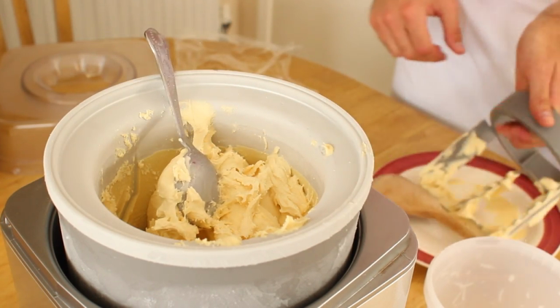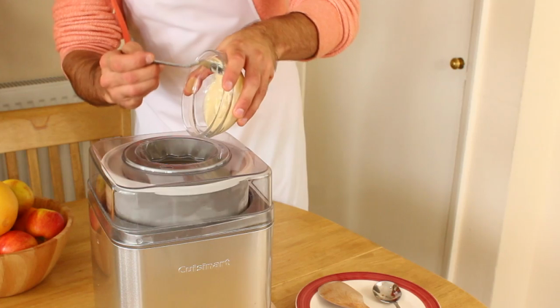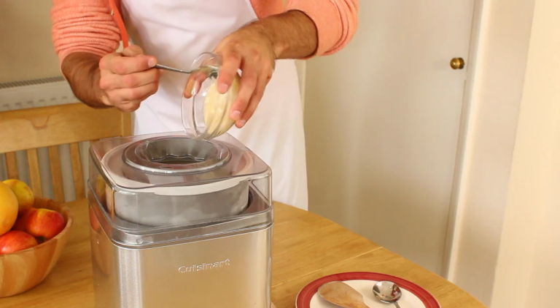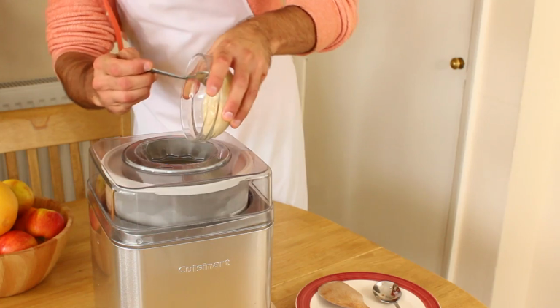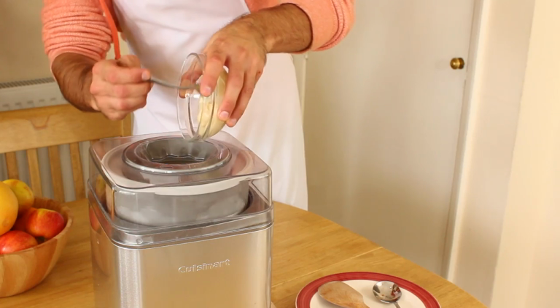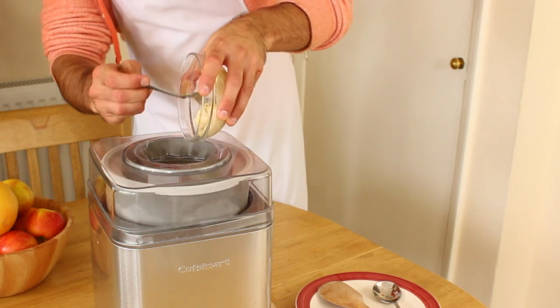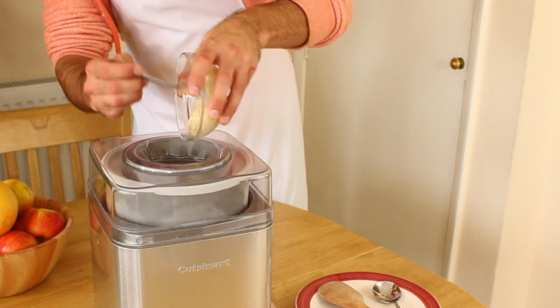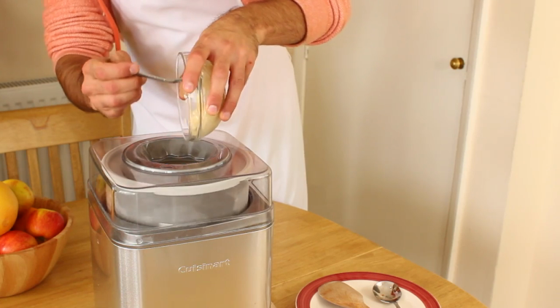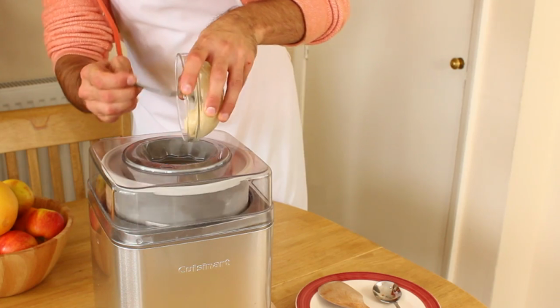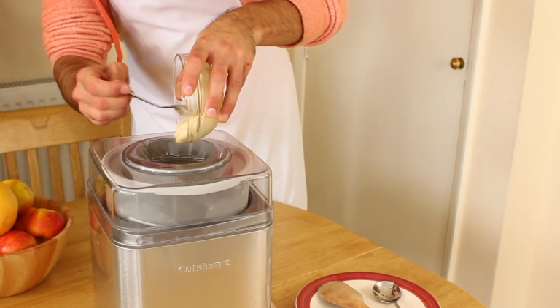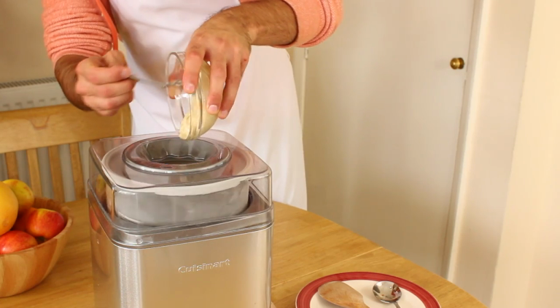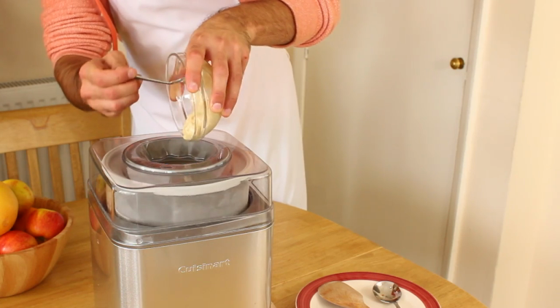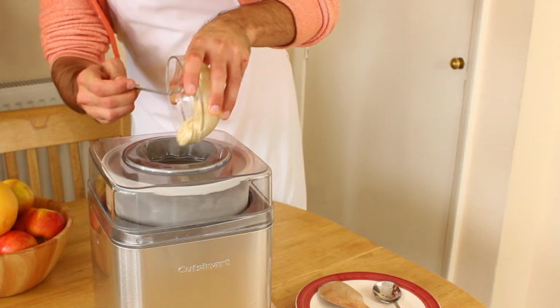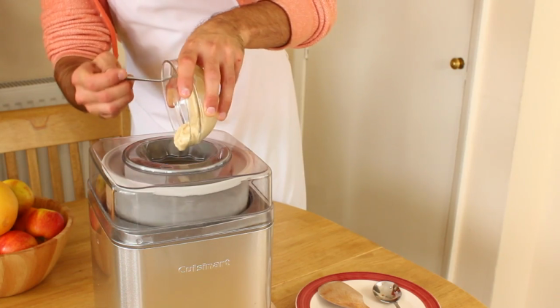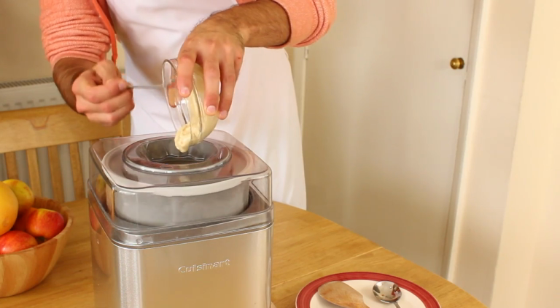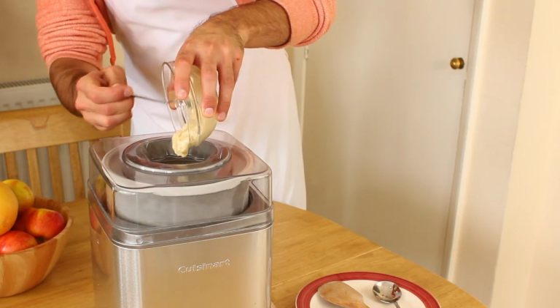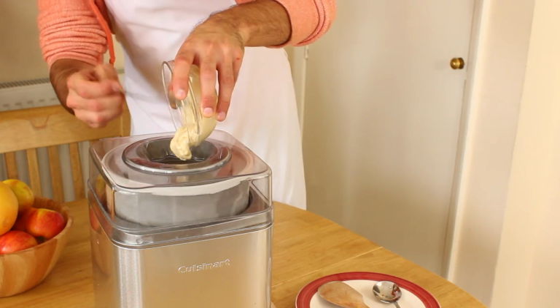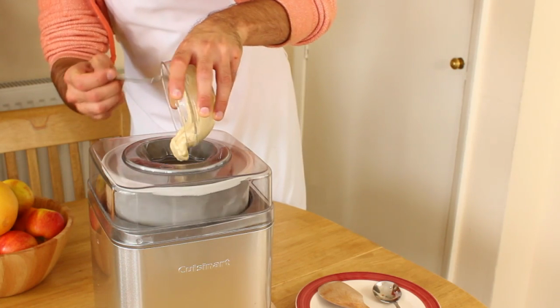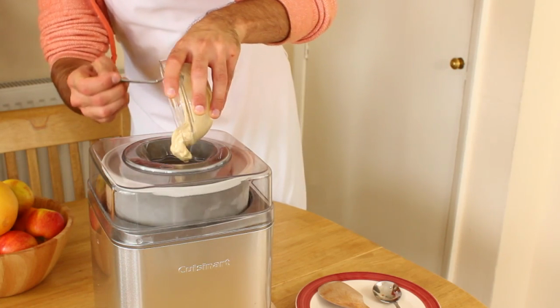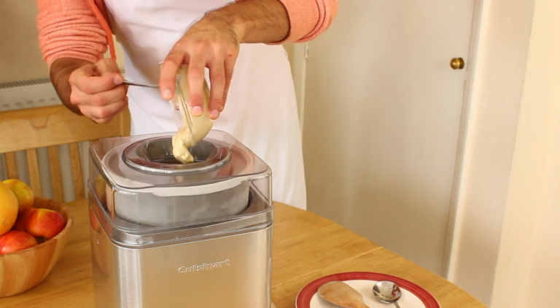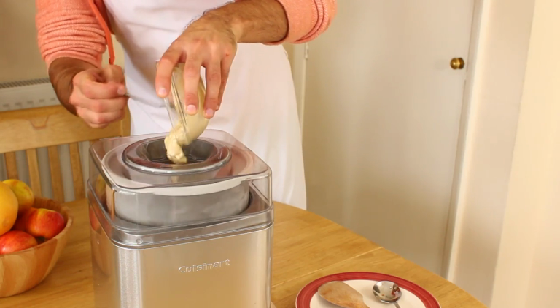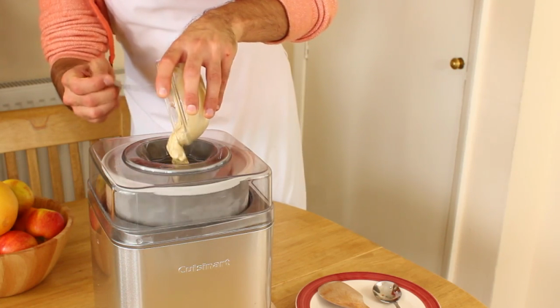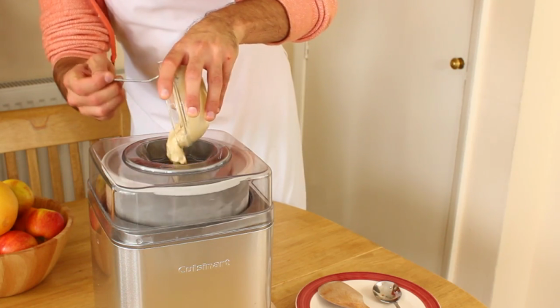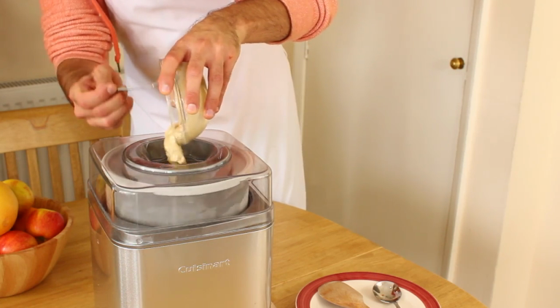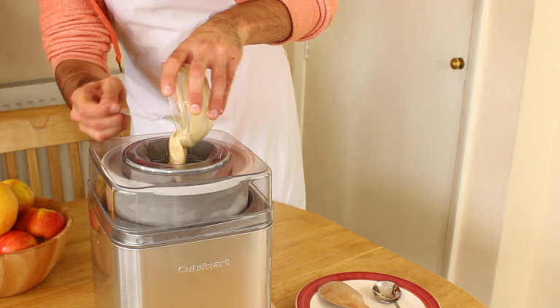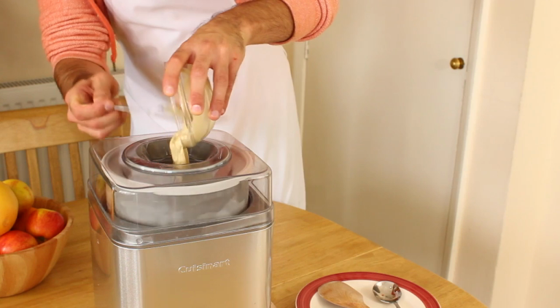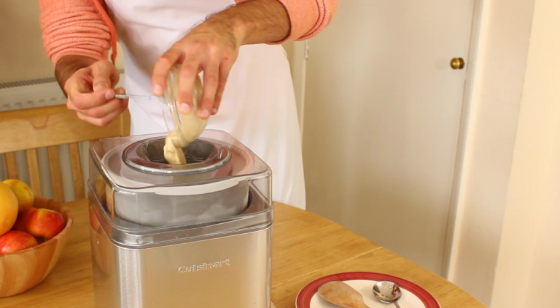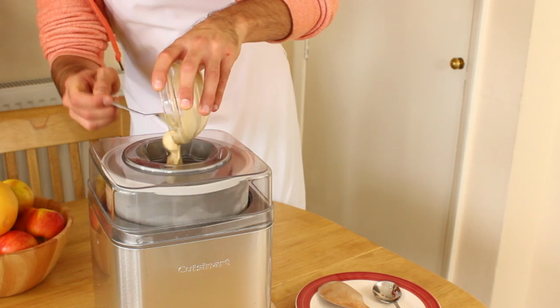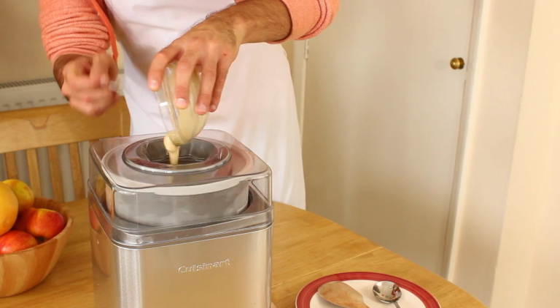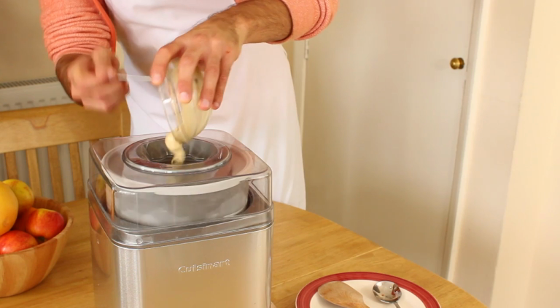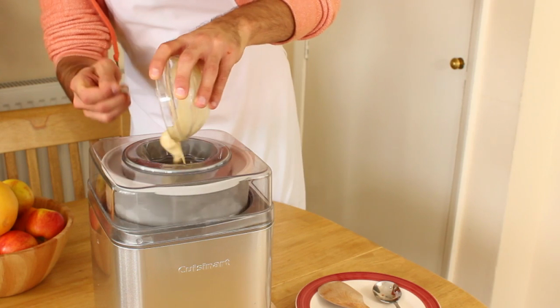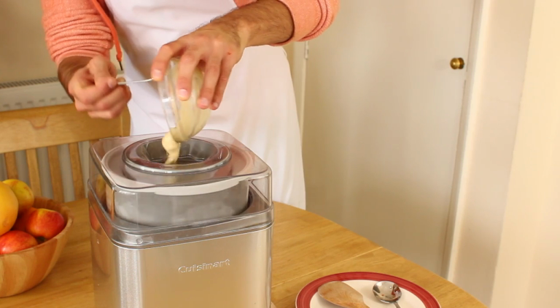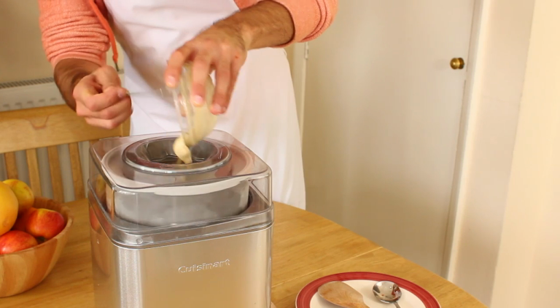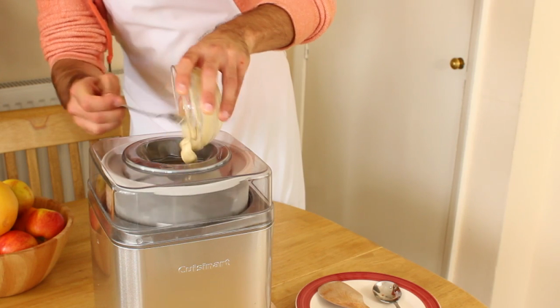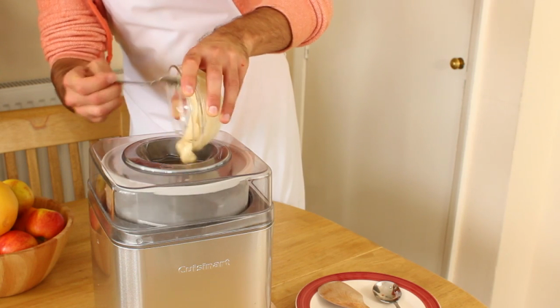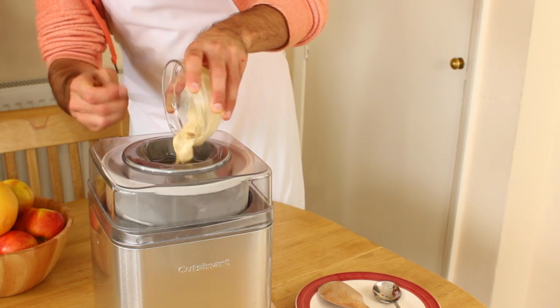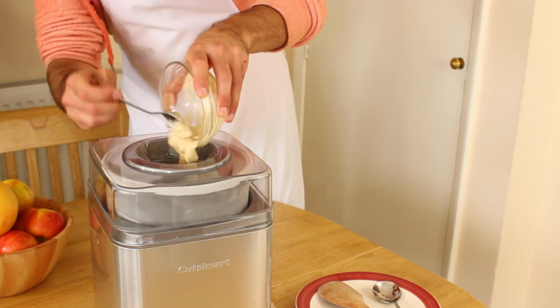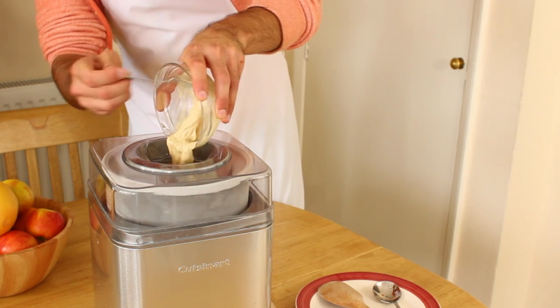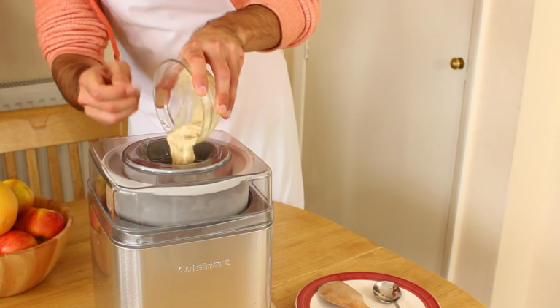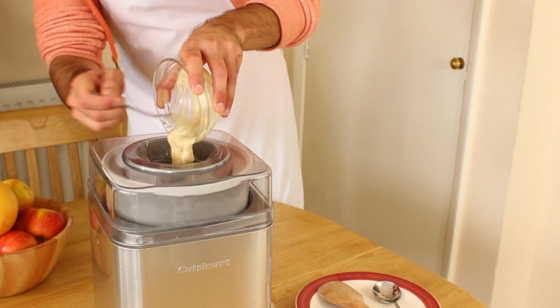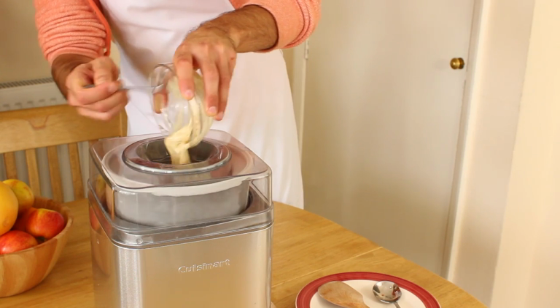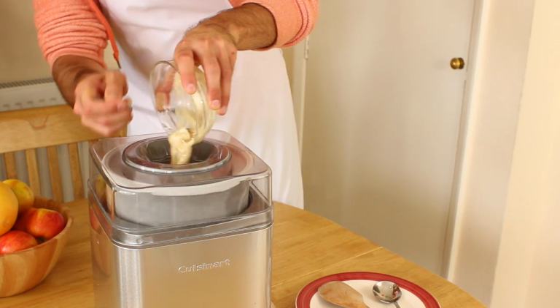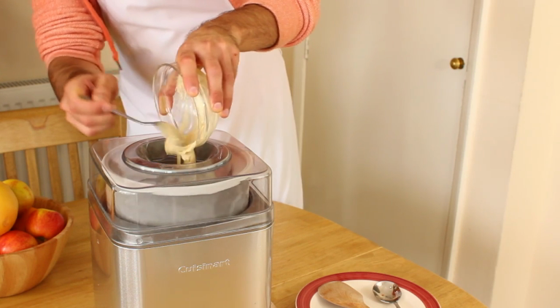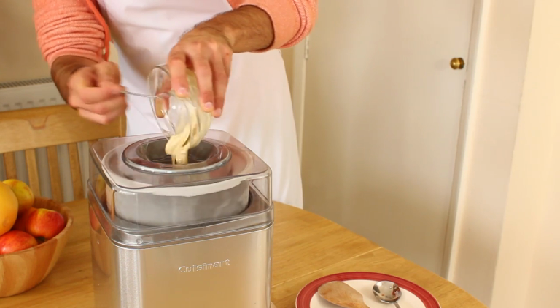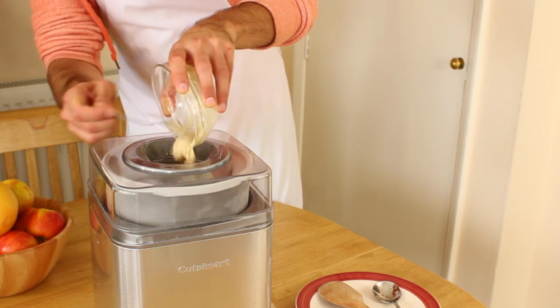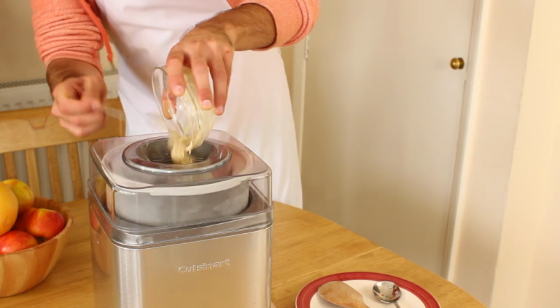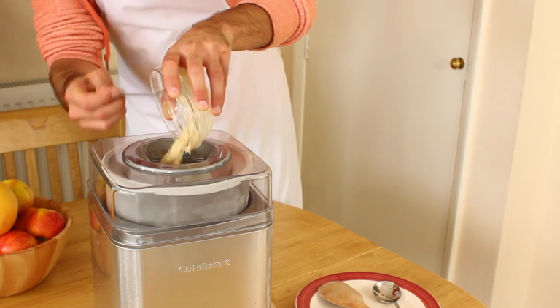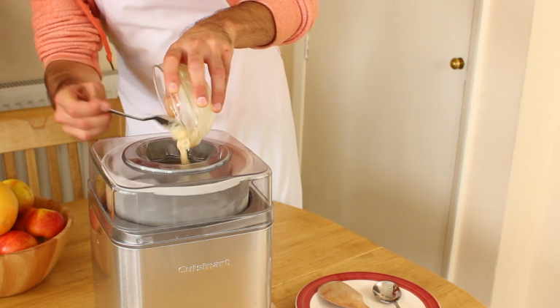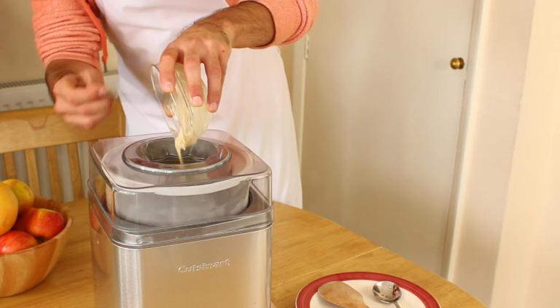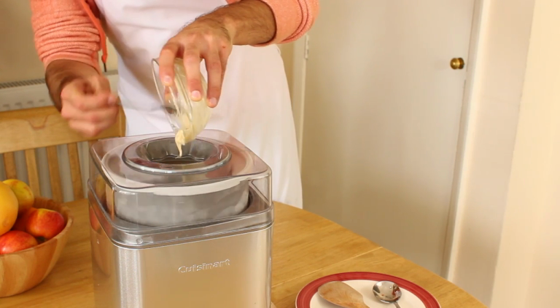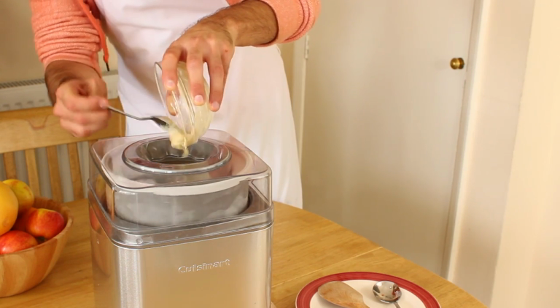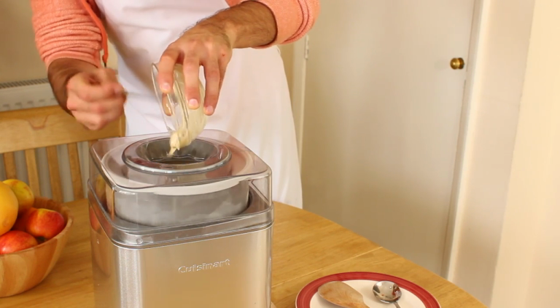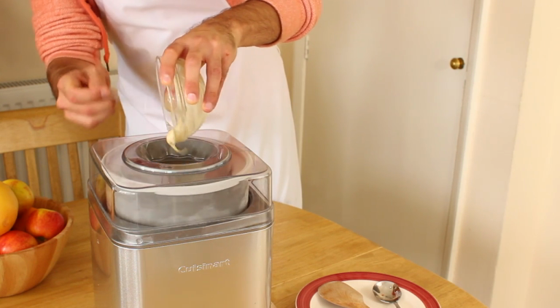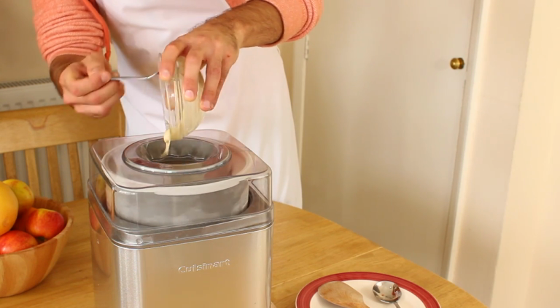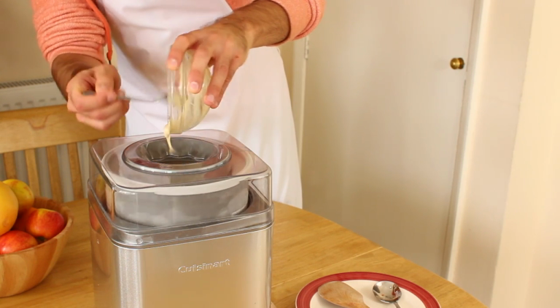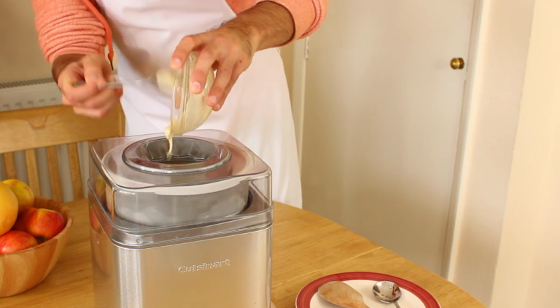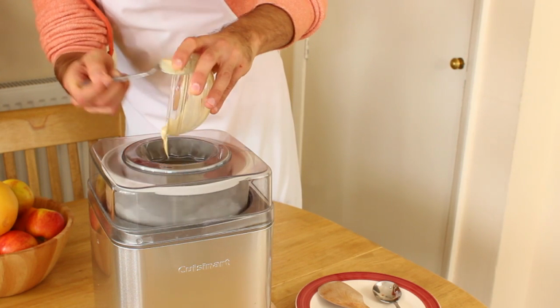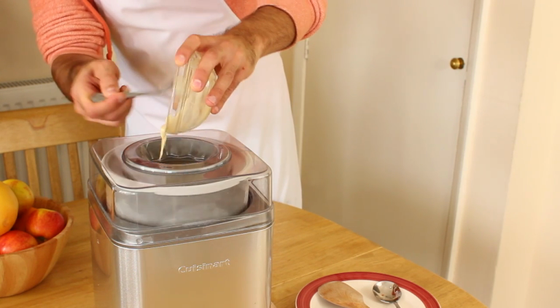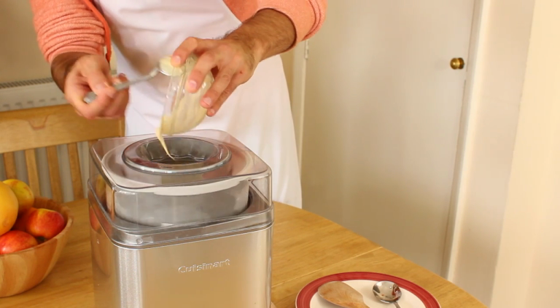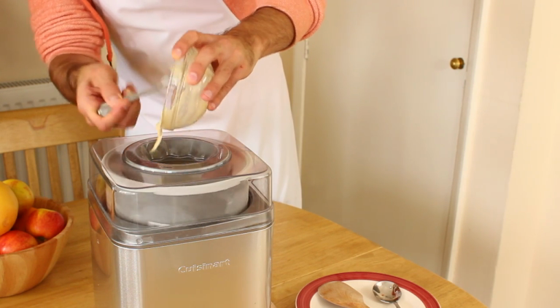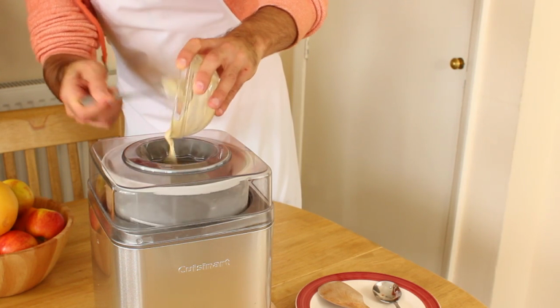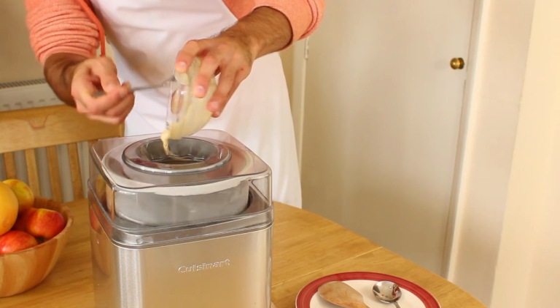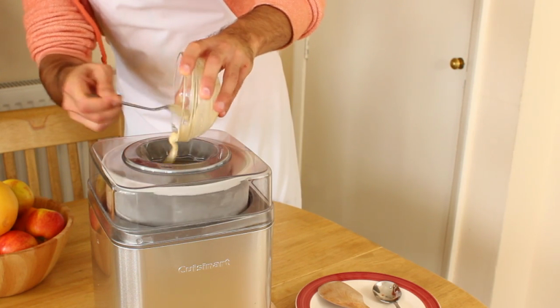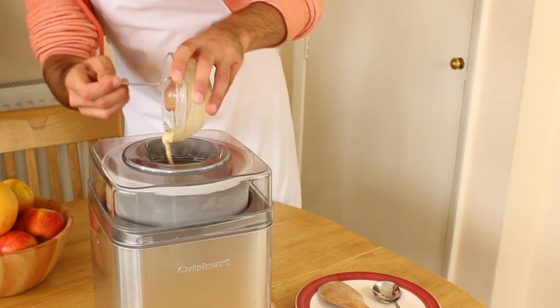The Cuisinart also comes with a large opening in the lid which allows you to easily pour in your mix and add any mix-ins during the churning process.